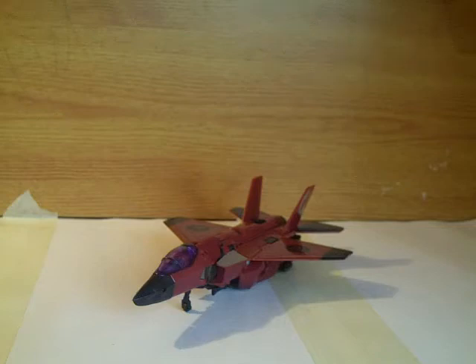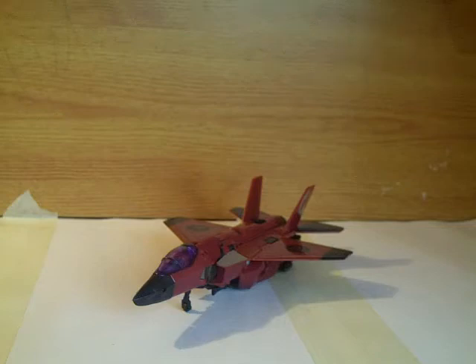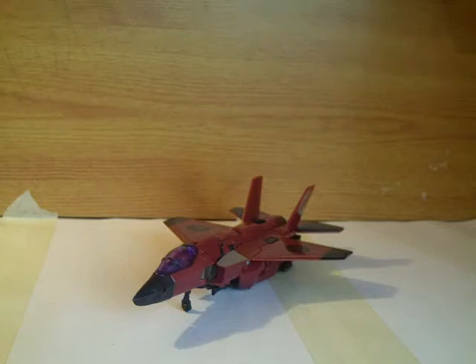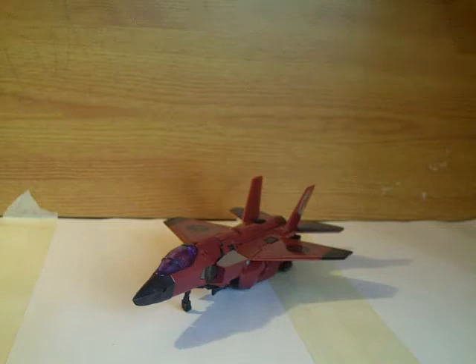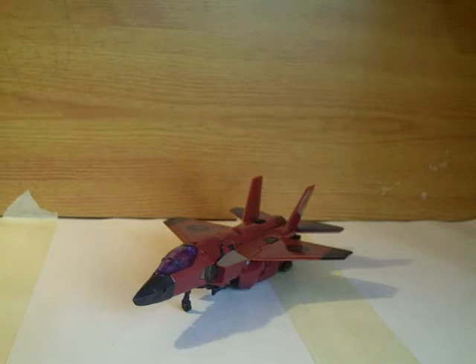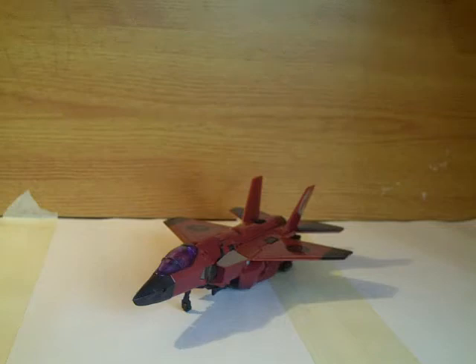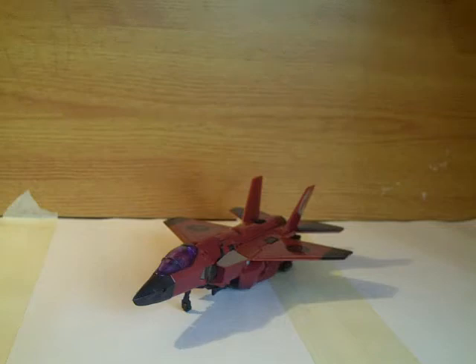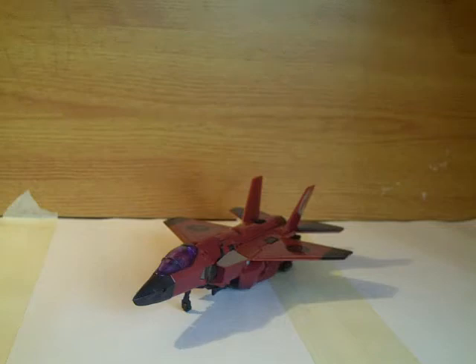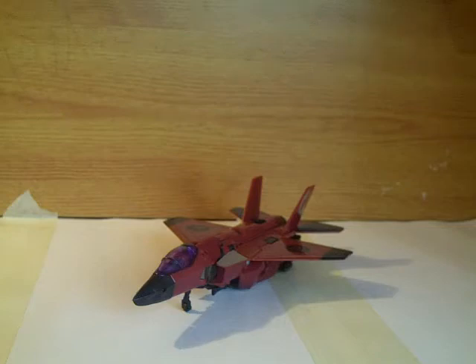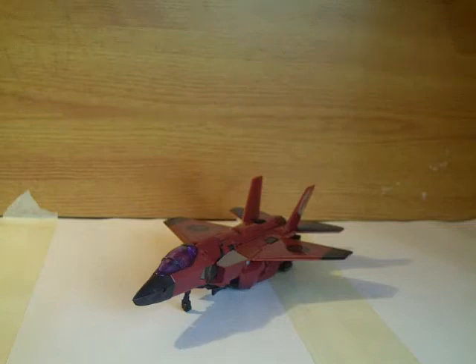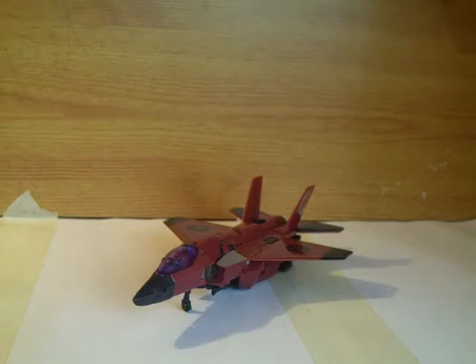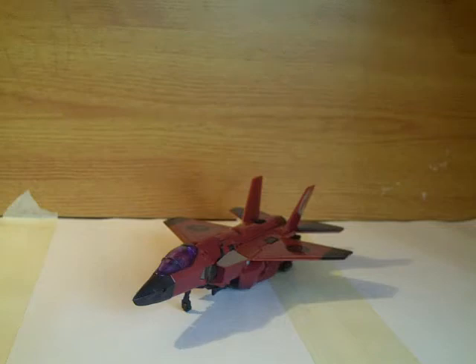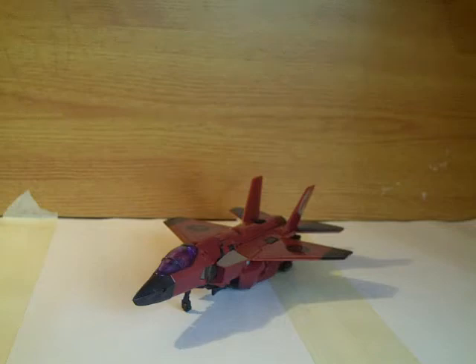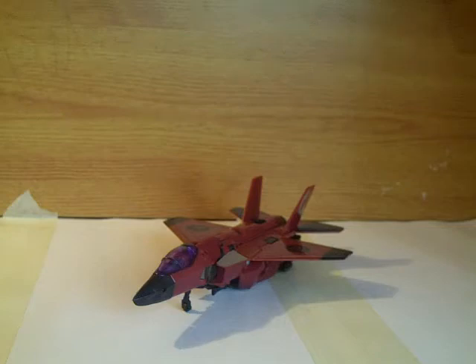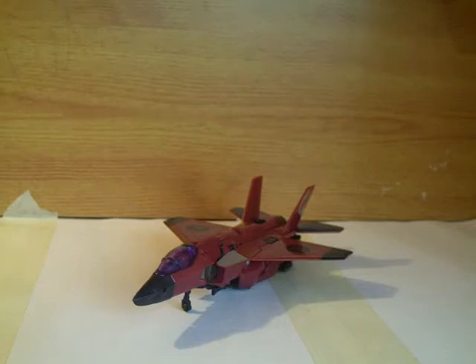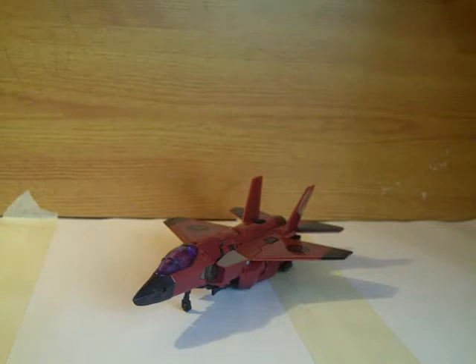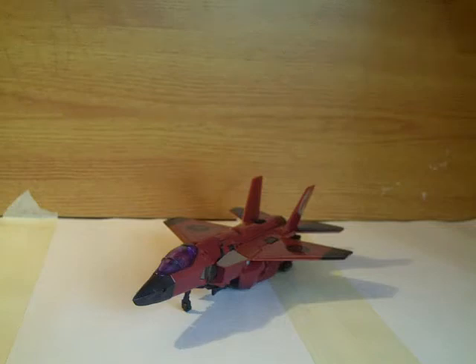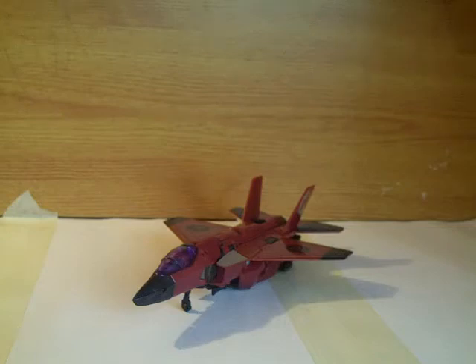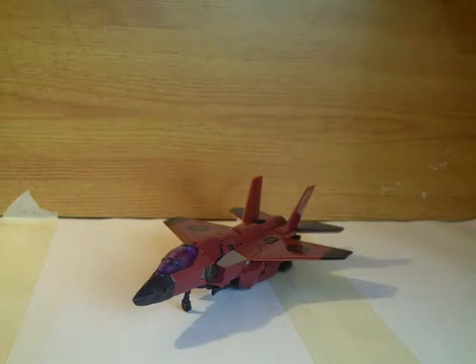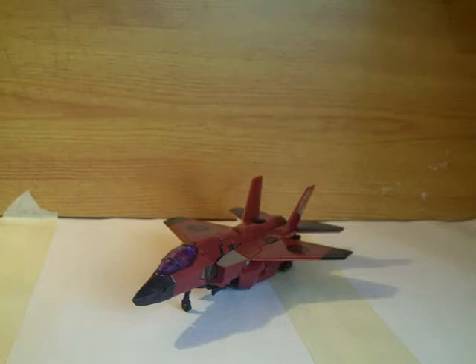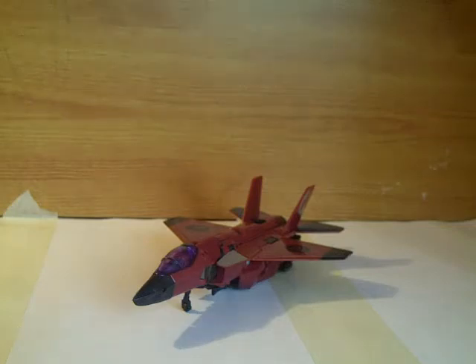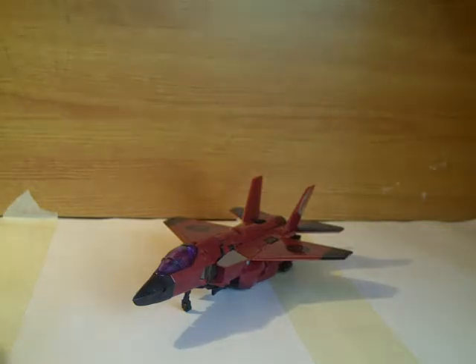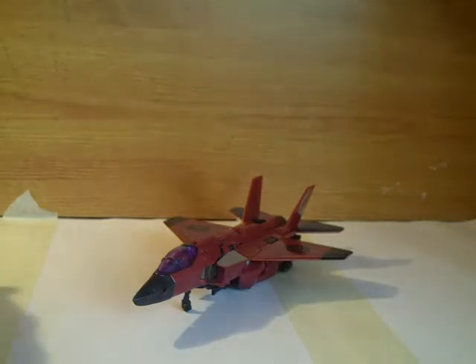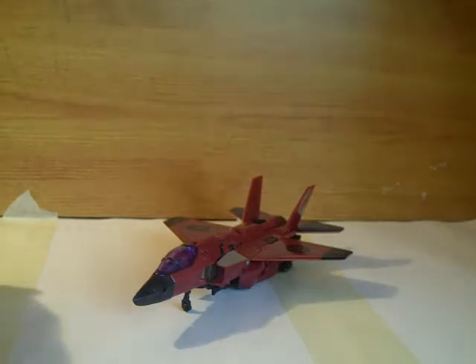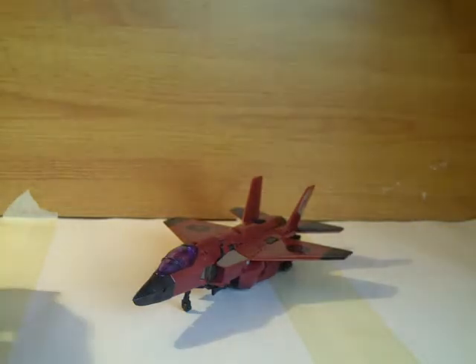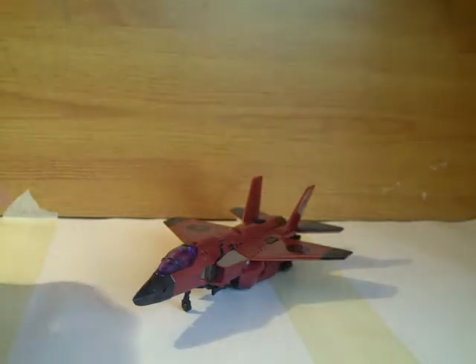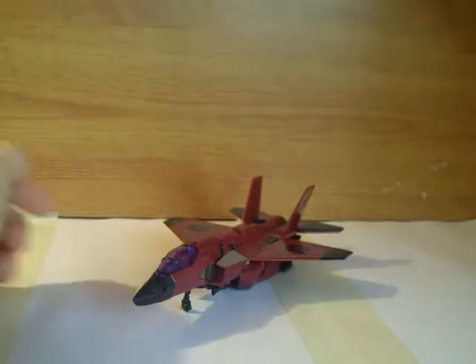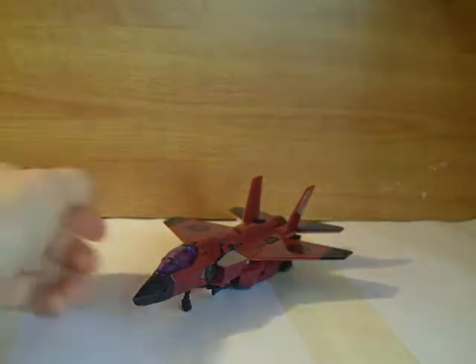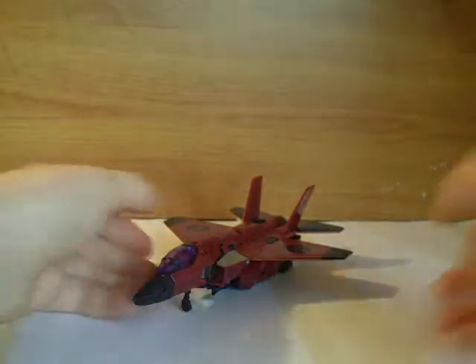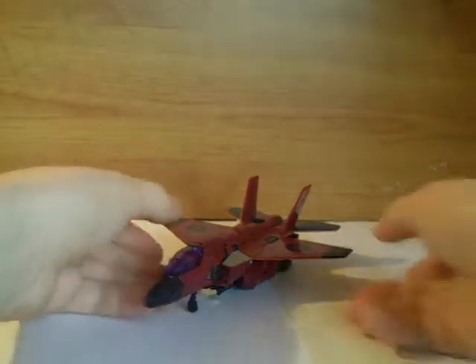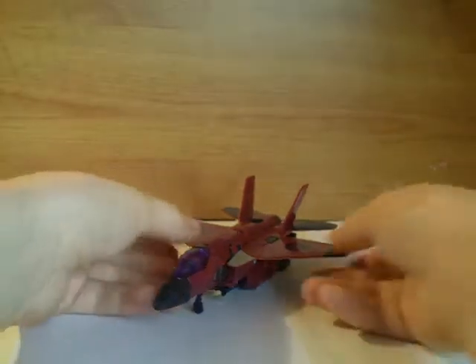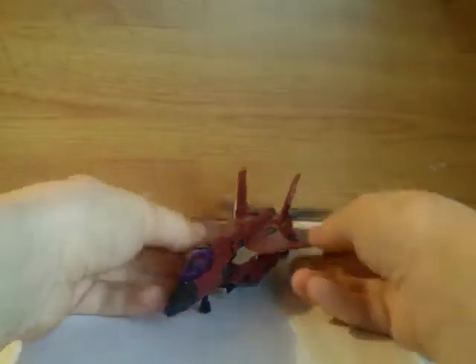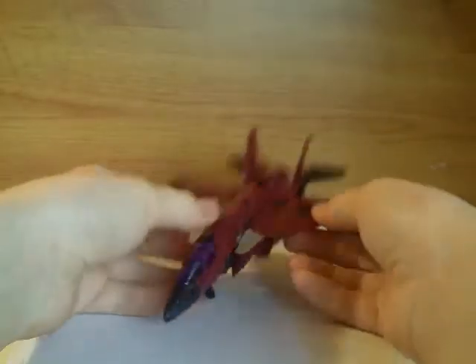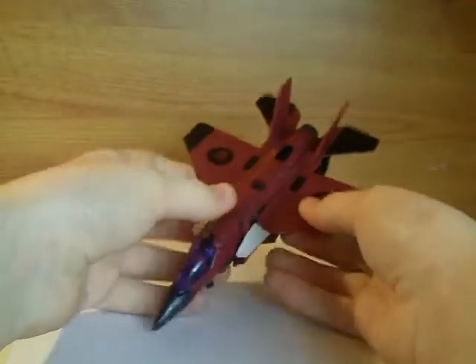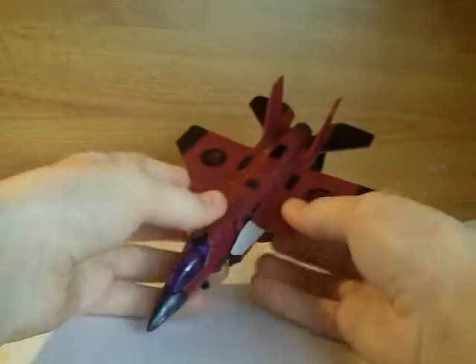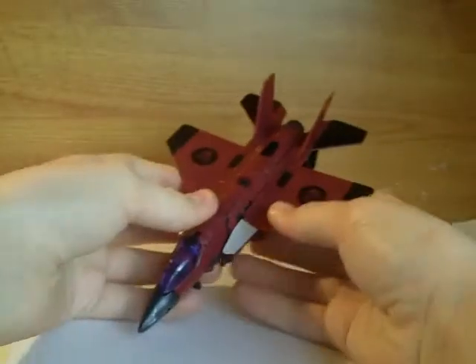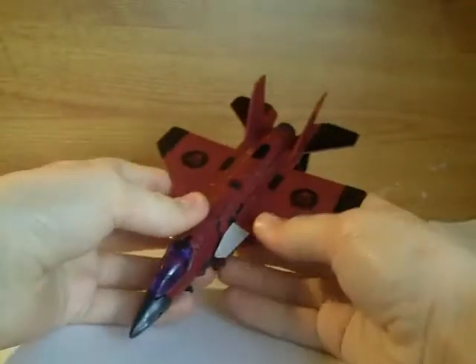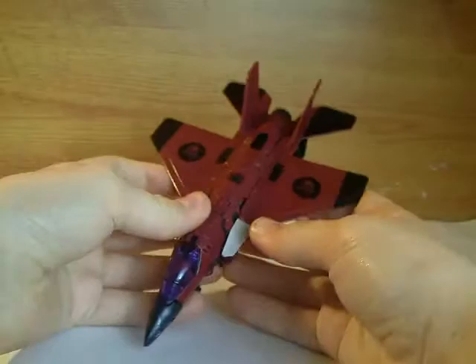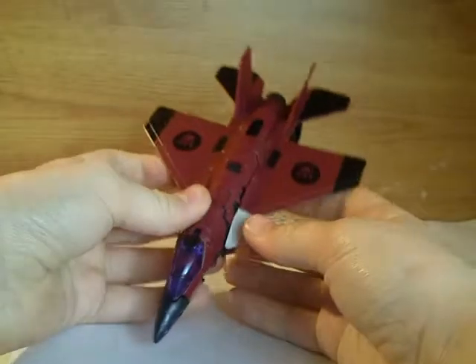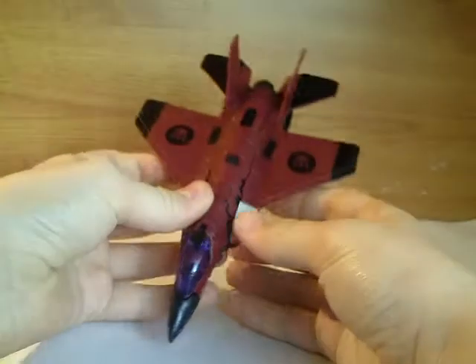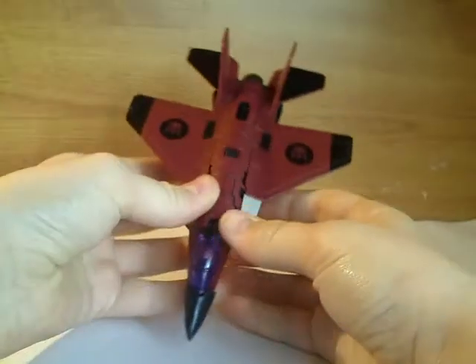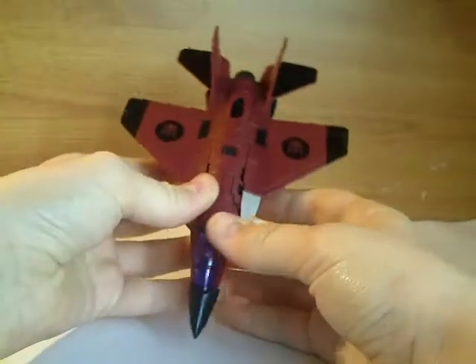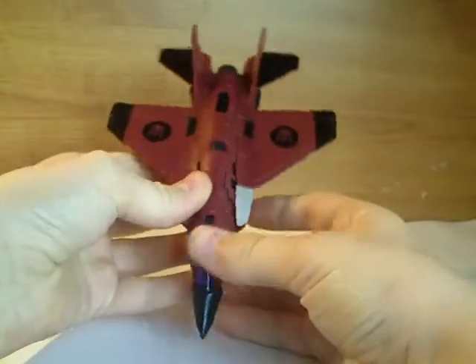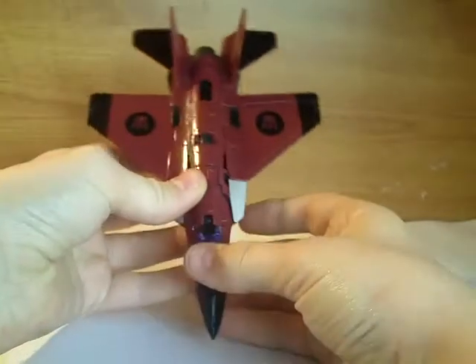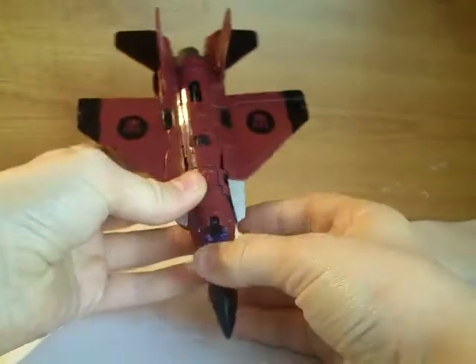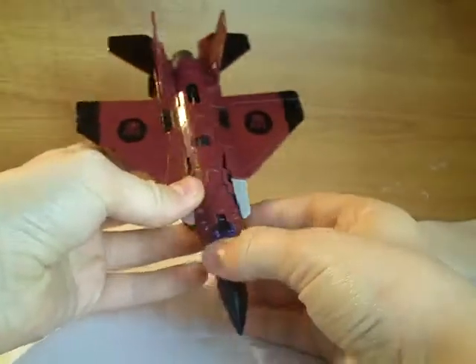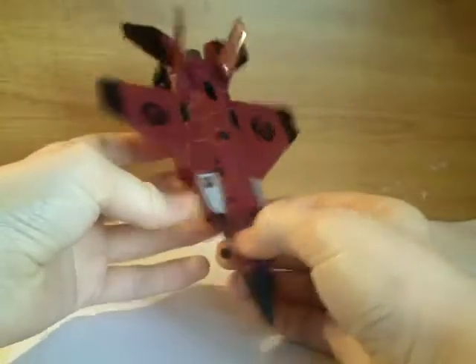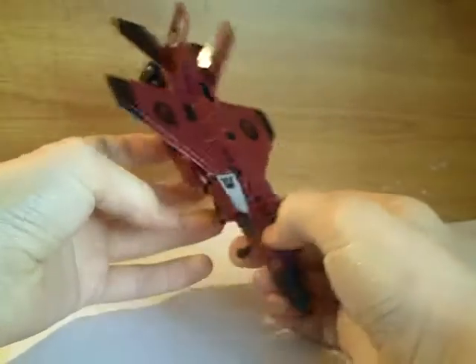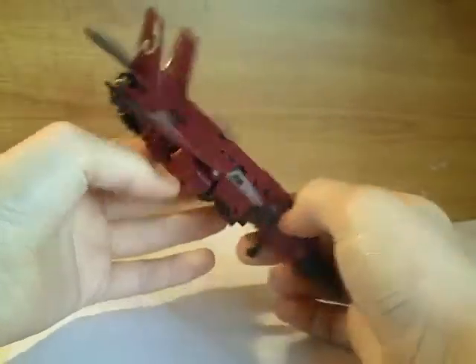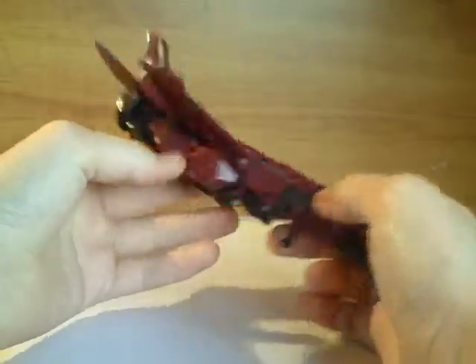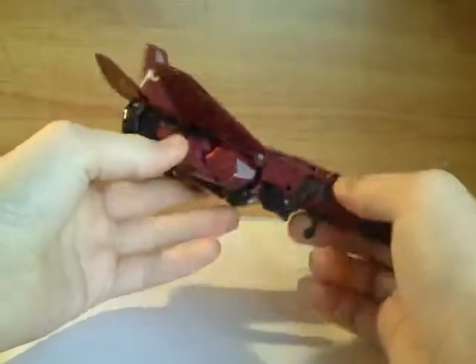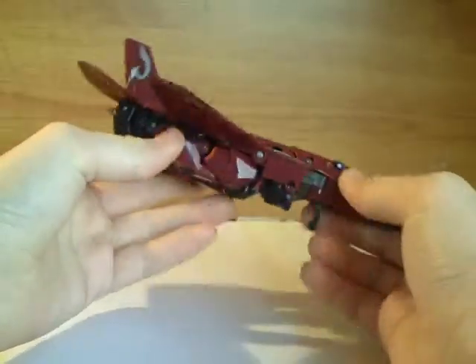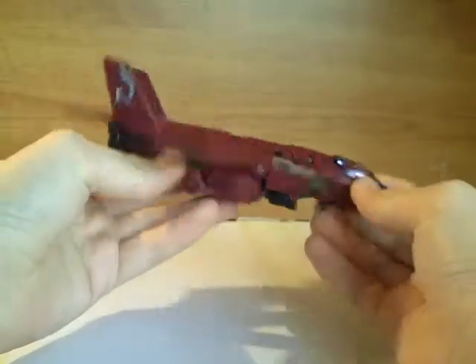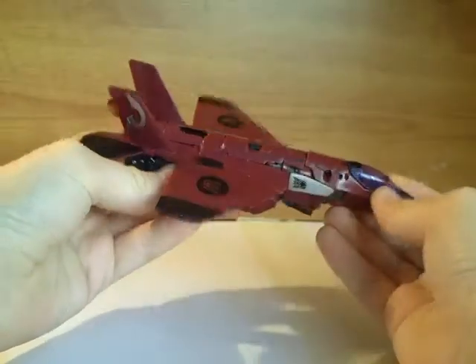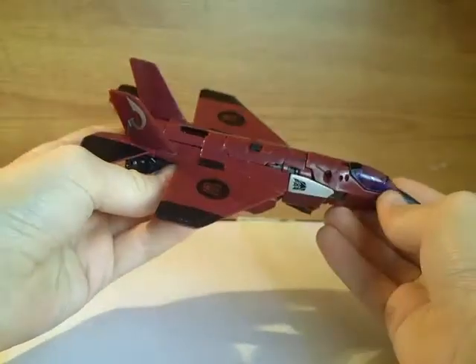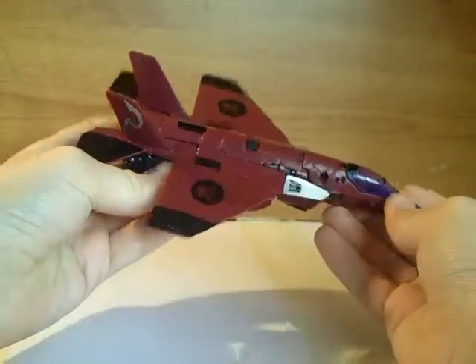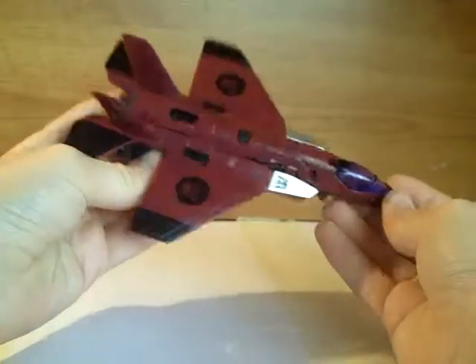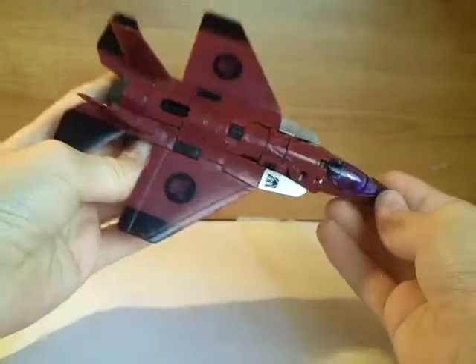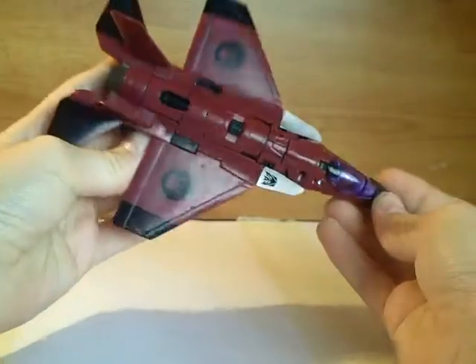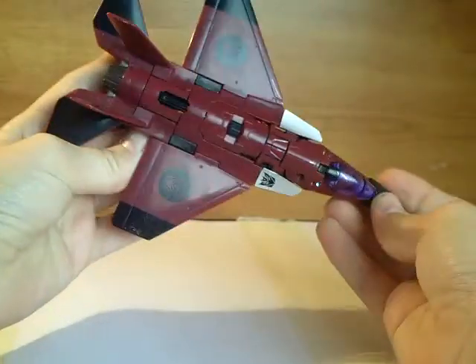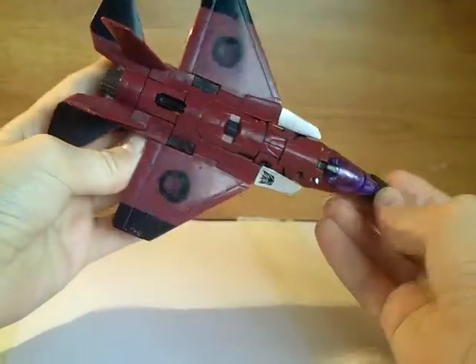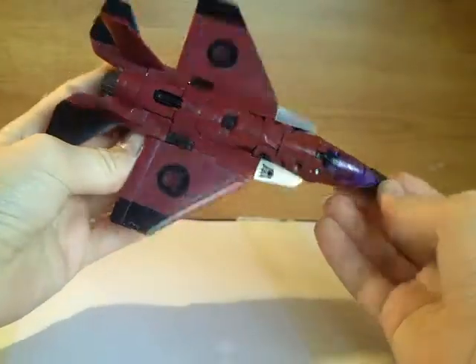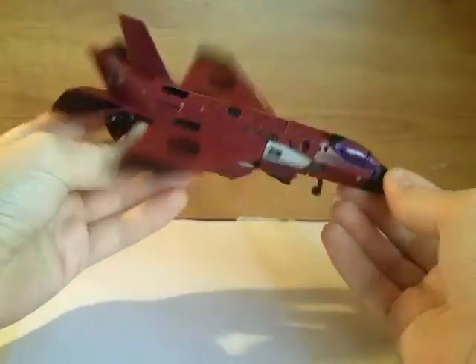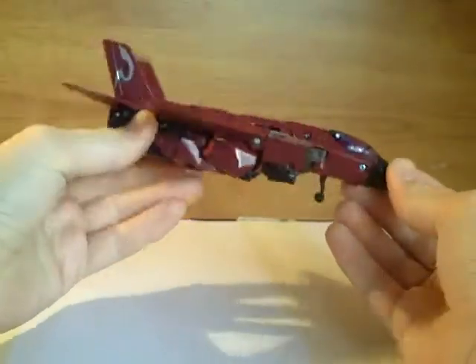Hey guys, Dermolisham1334 here. Today I'm going to take a look at Transformers Revenge of the Fallen Deluxe Class Thrust.